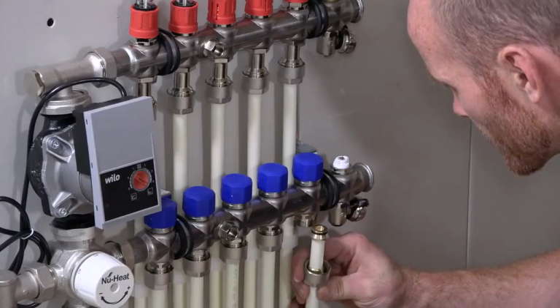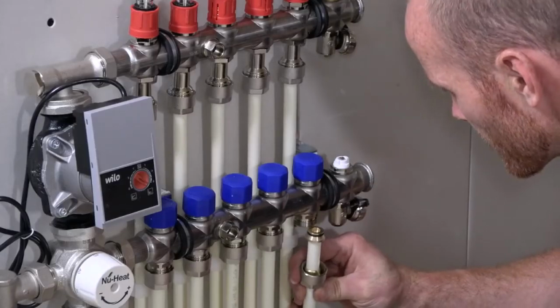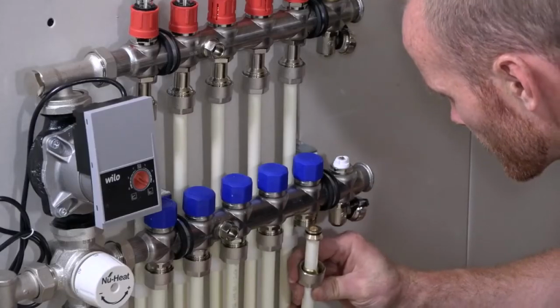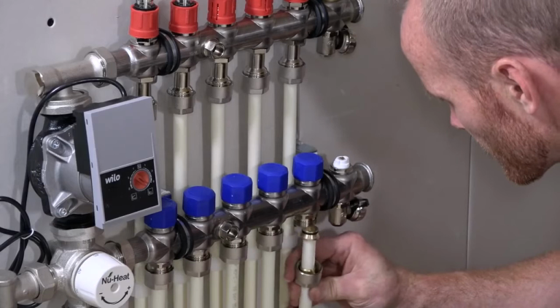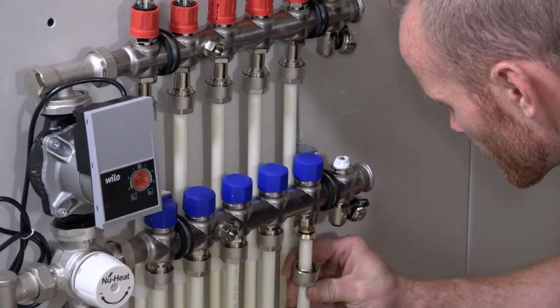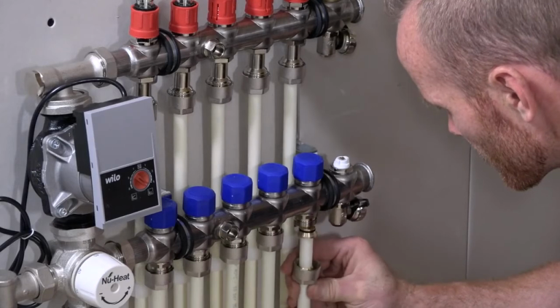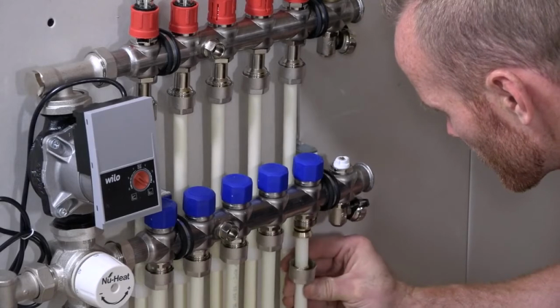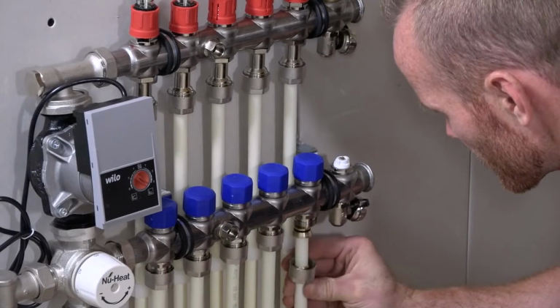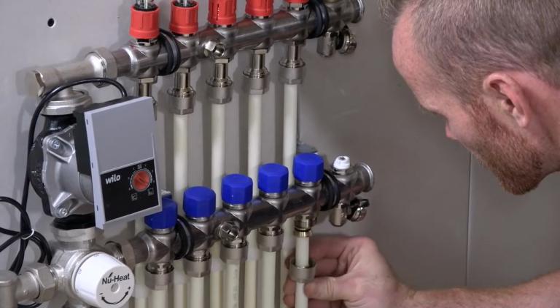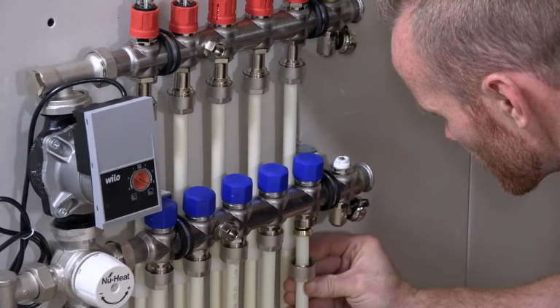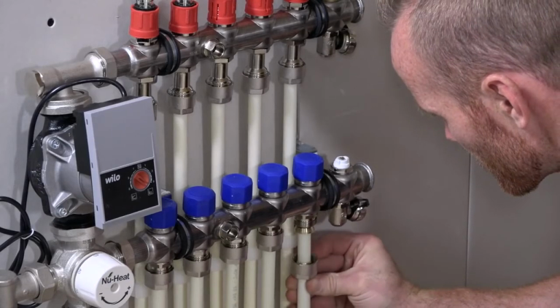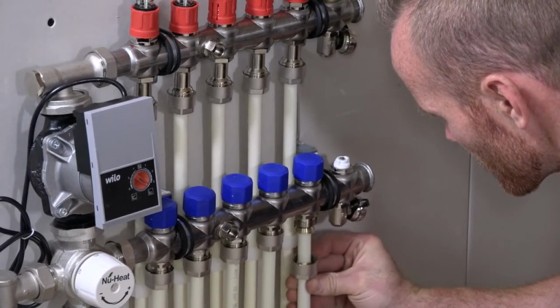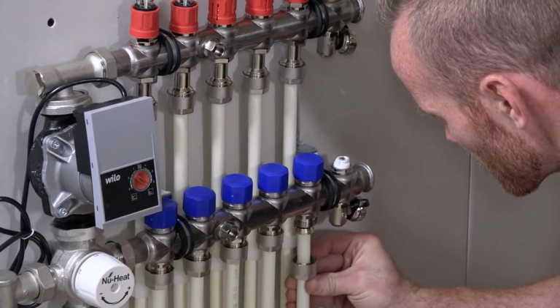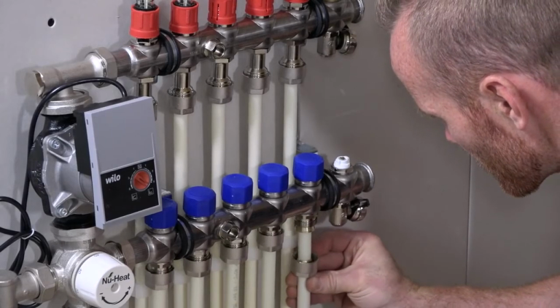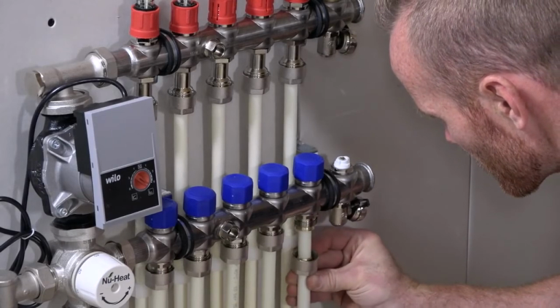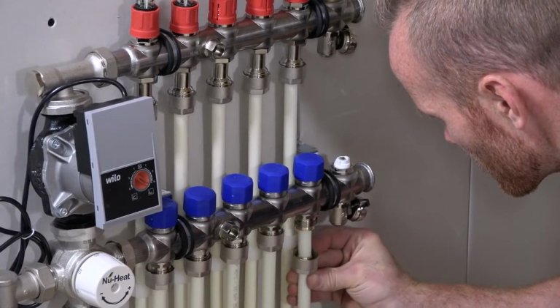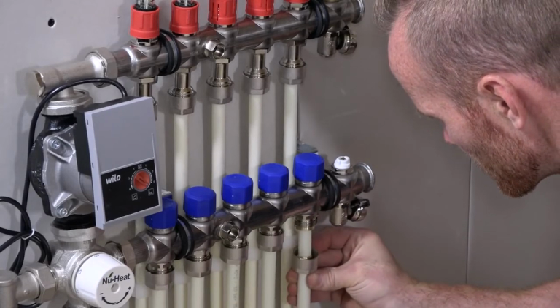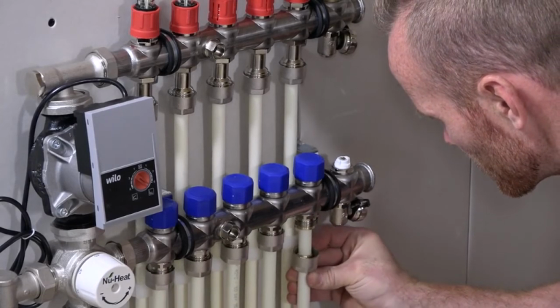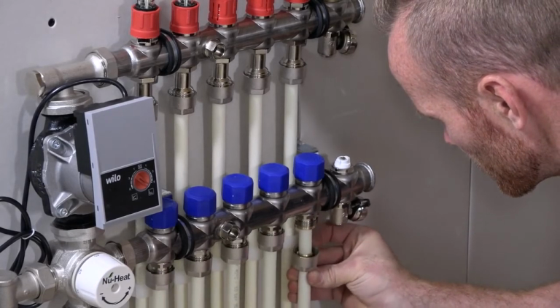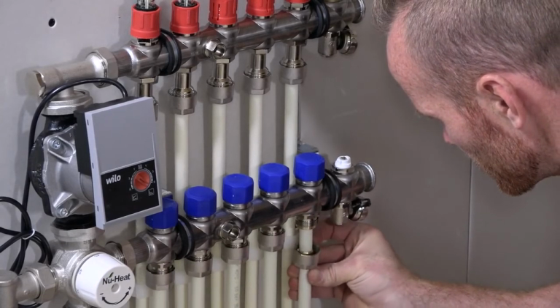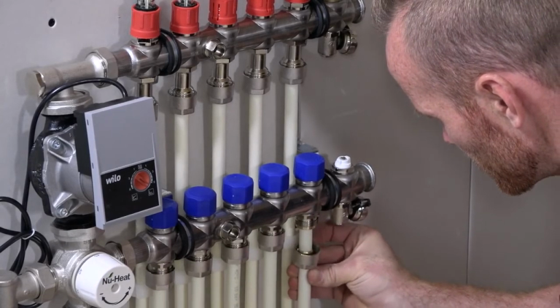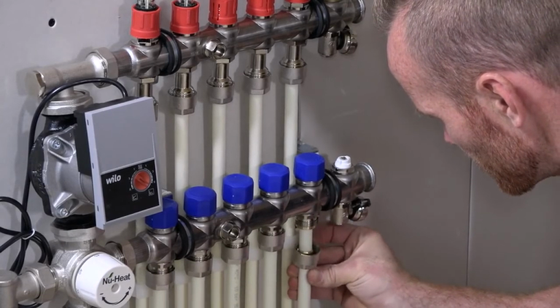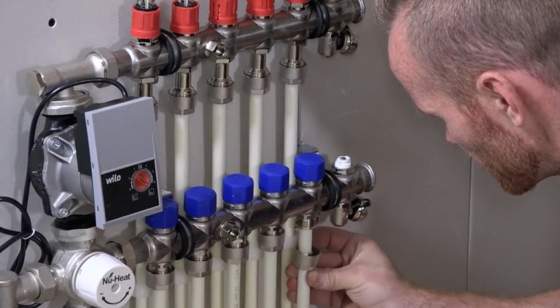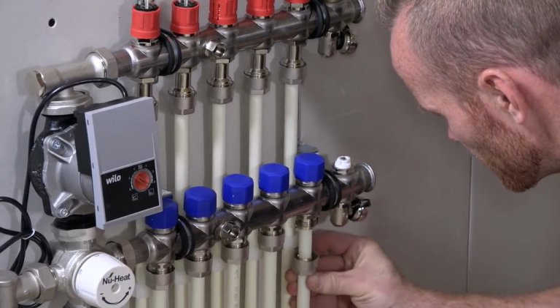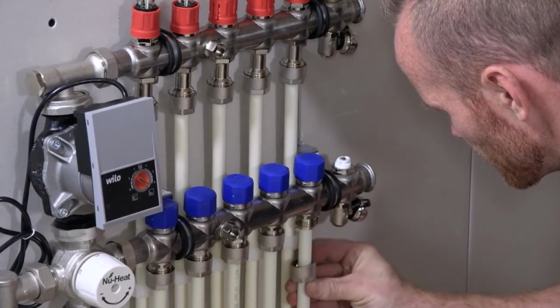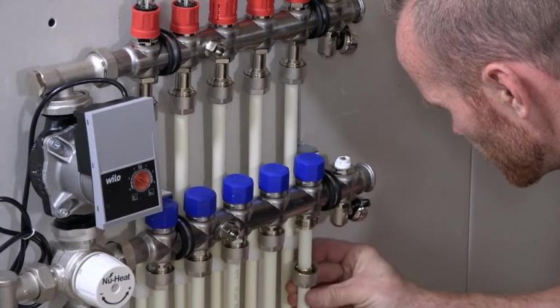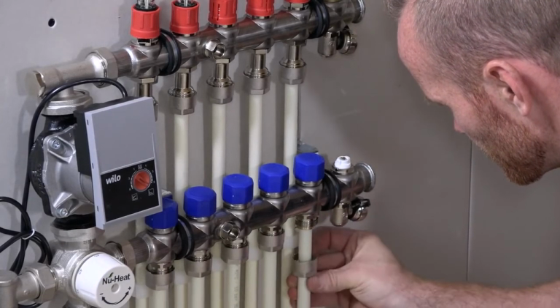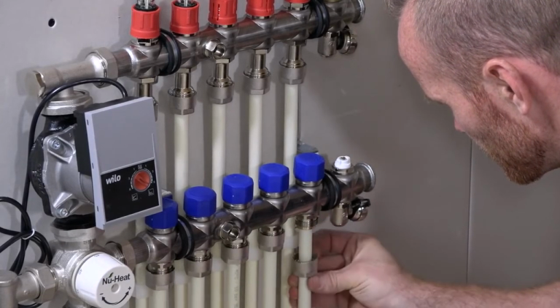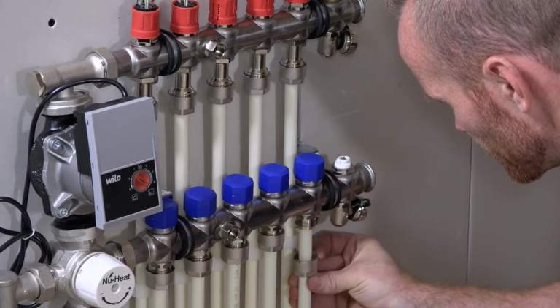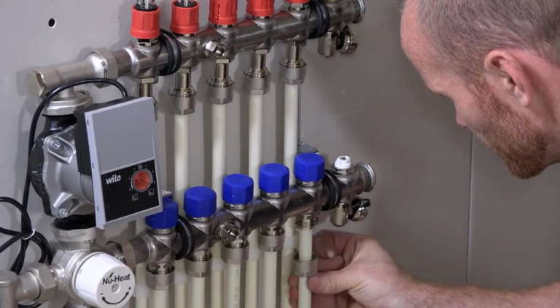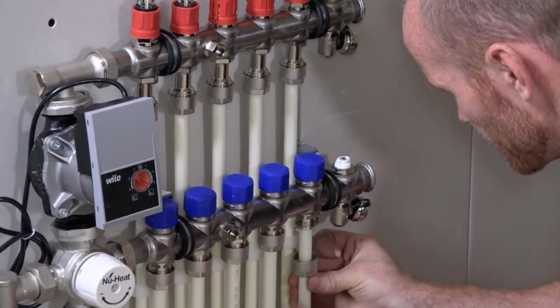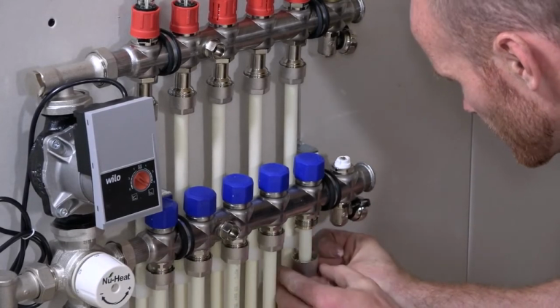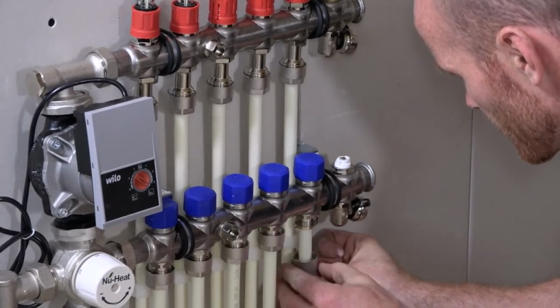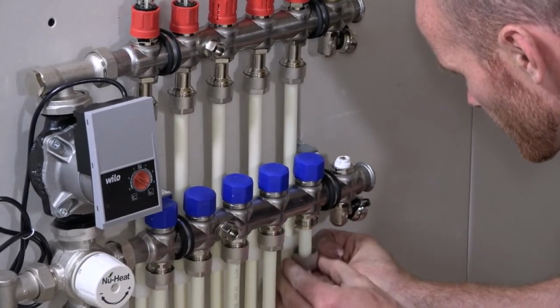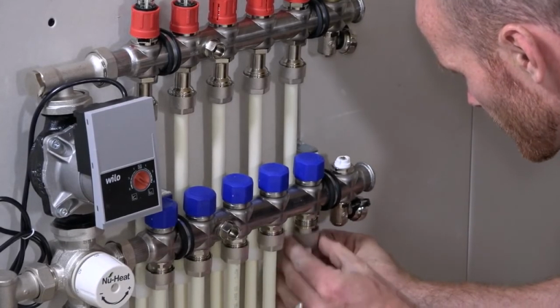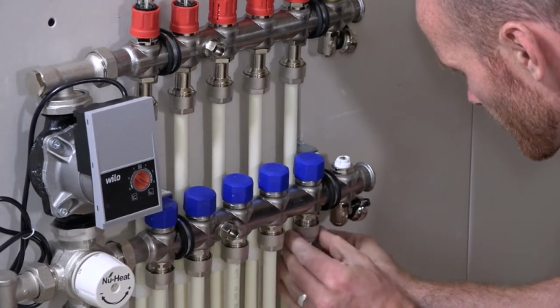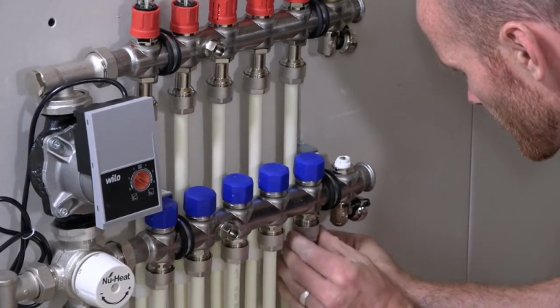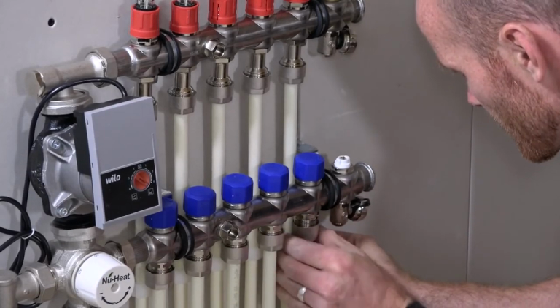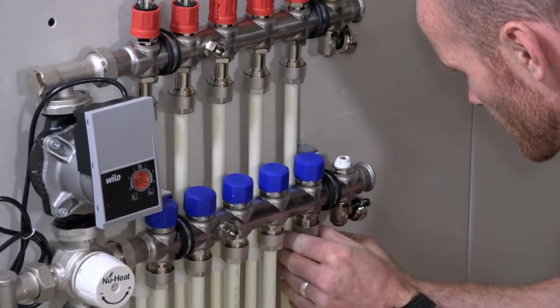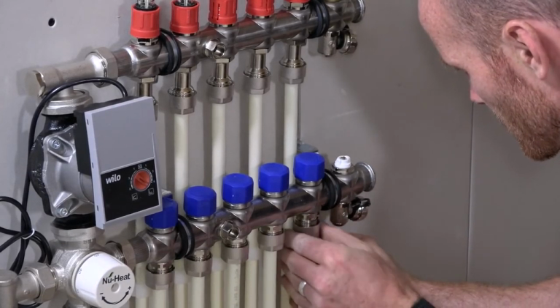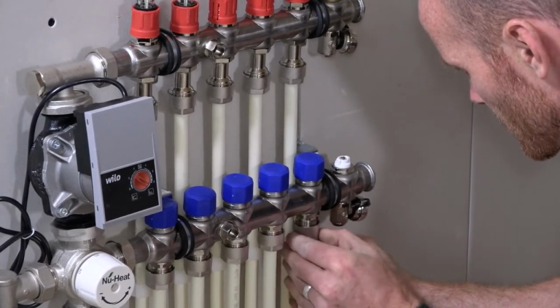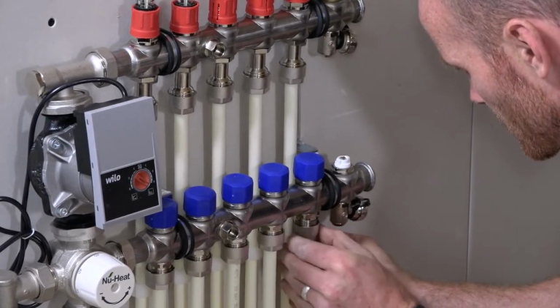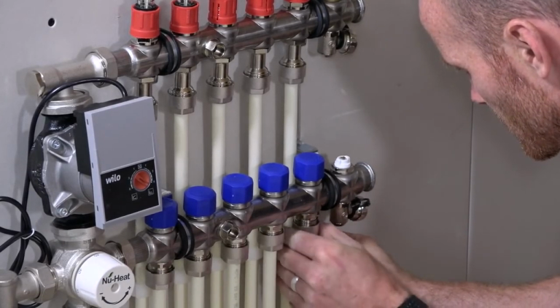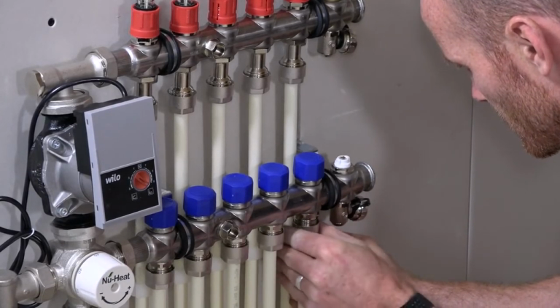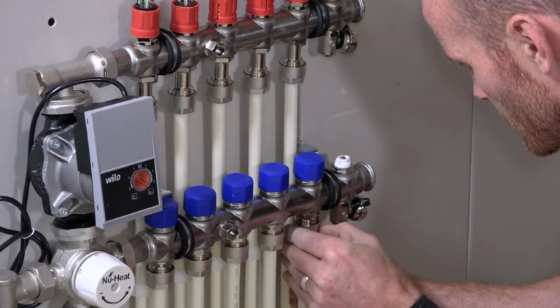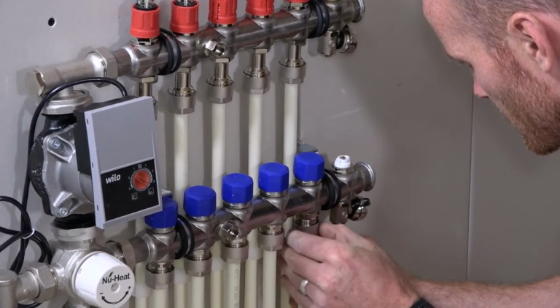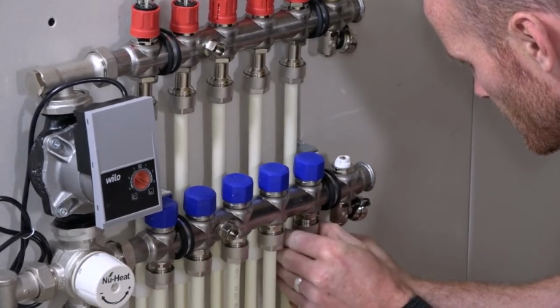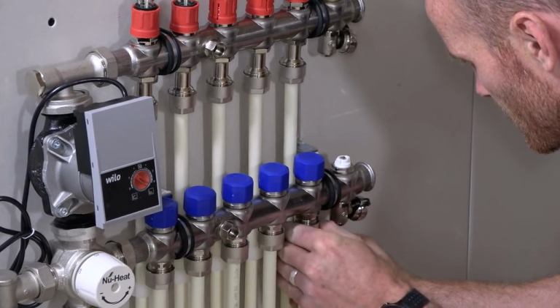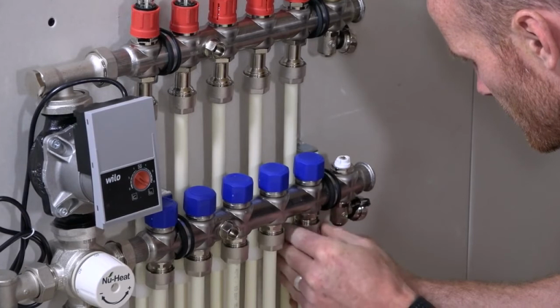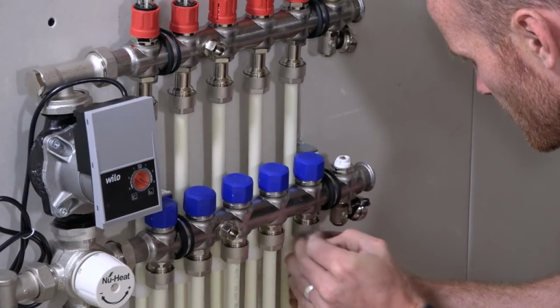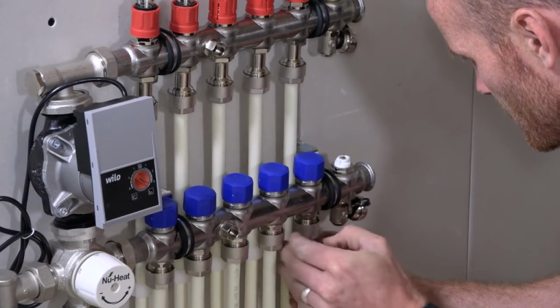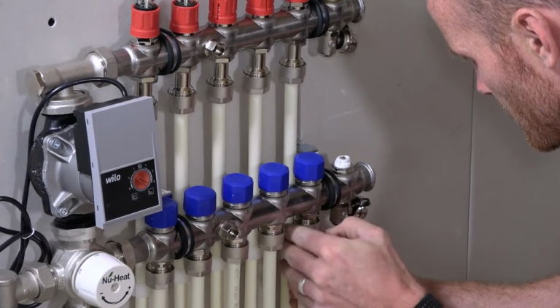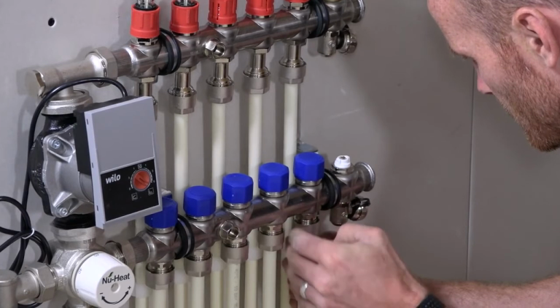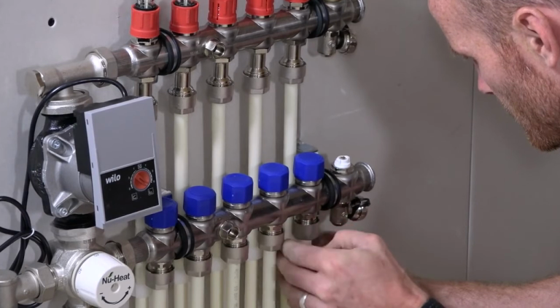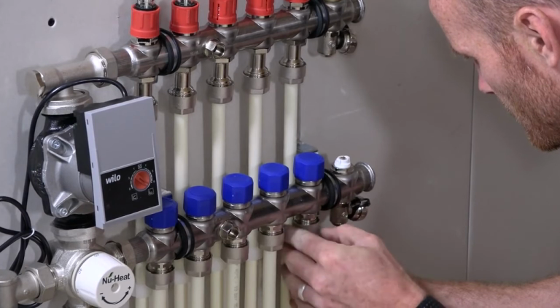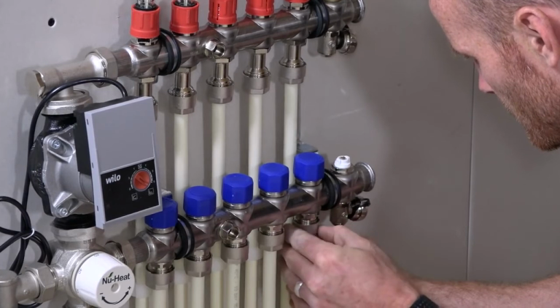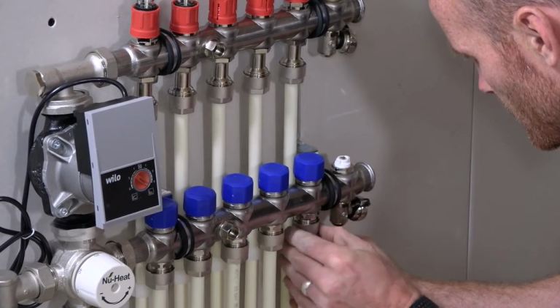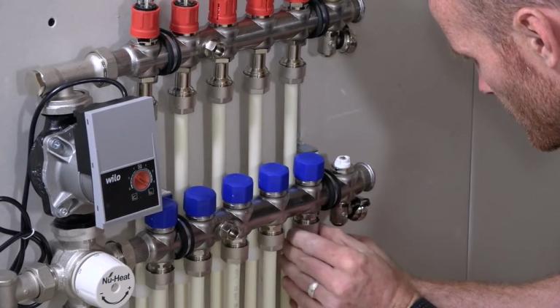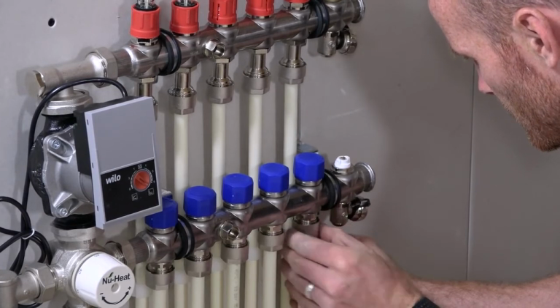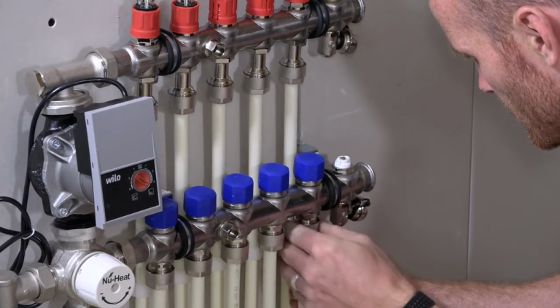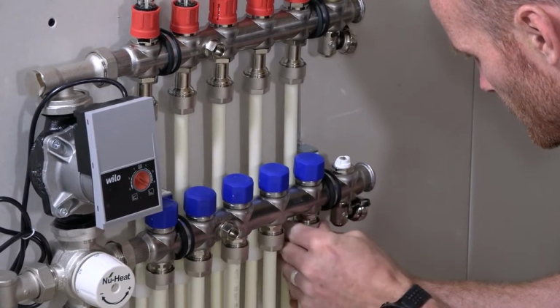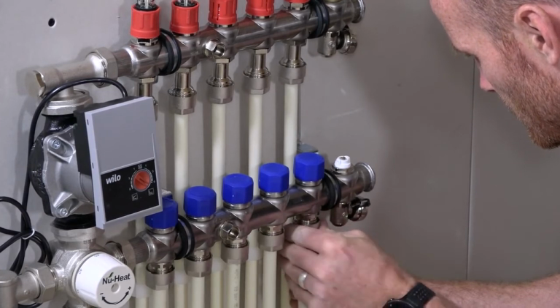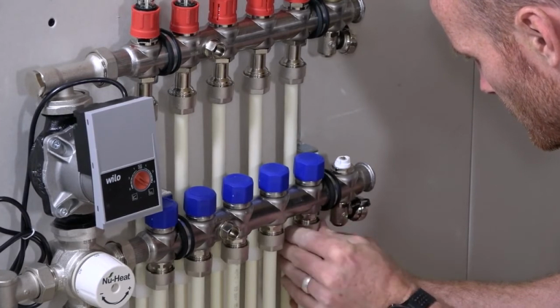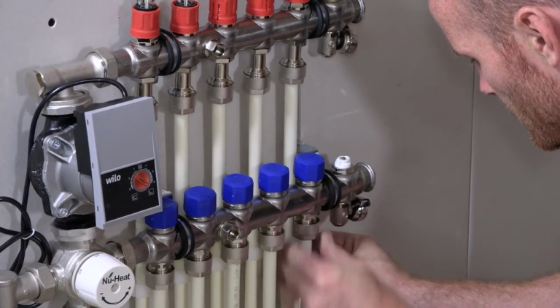Once the tube is installed and connected back to the manifold, the system can then be filled, flushed, and pressure tested before the screed is laid.